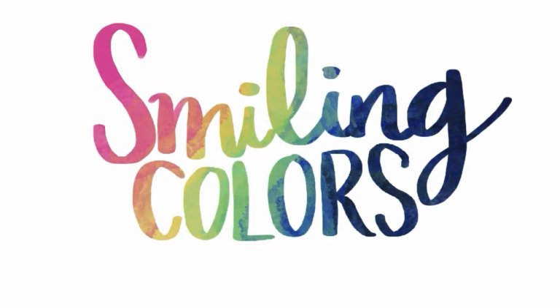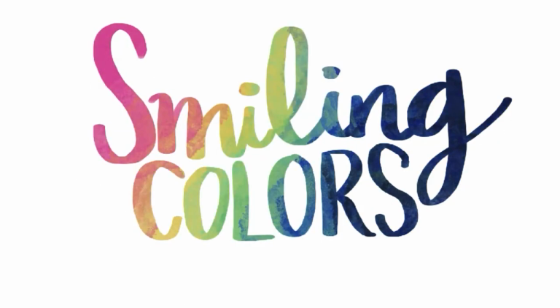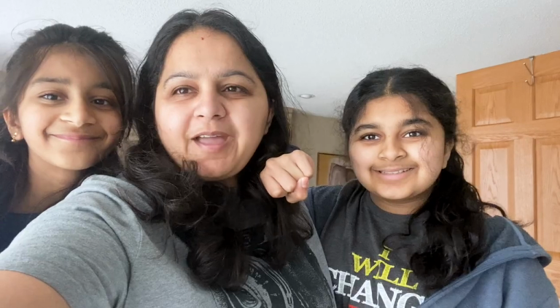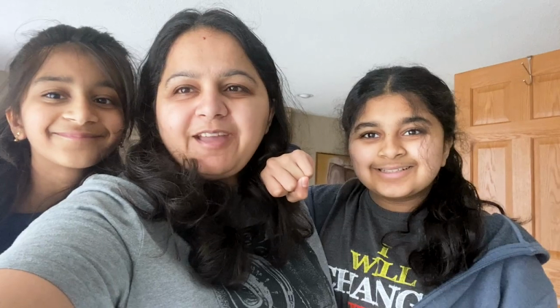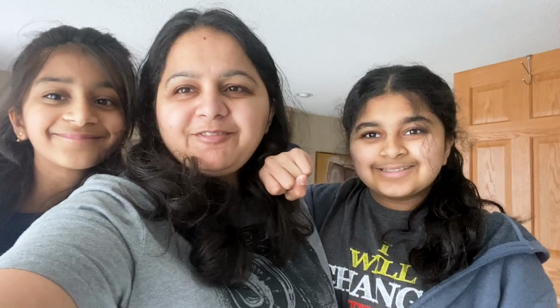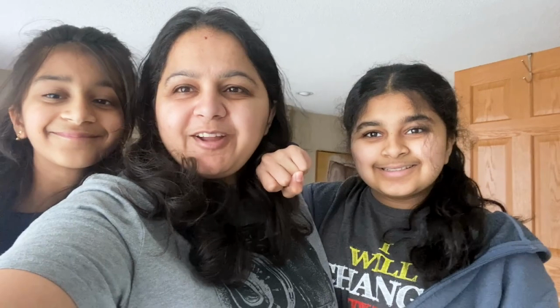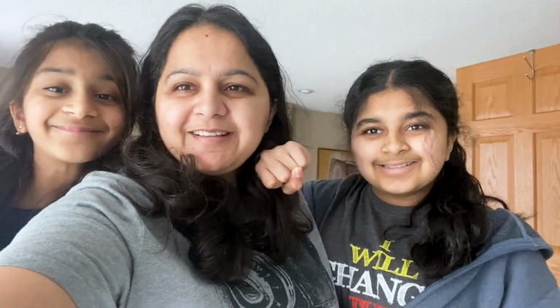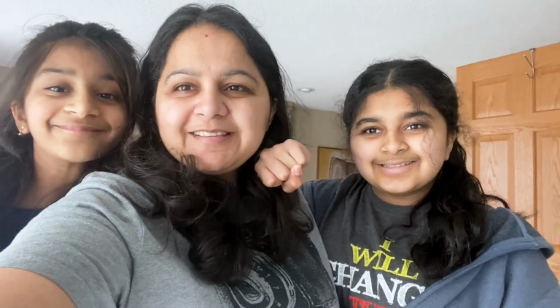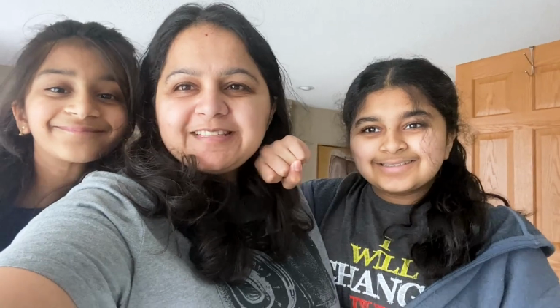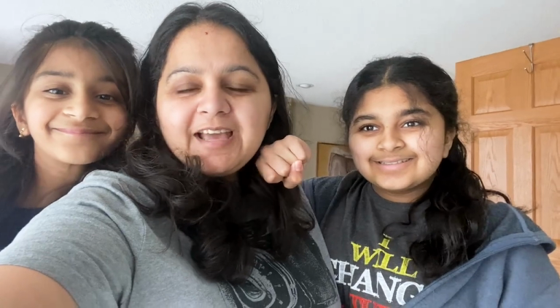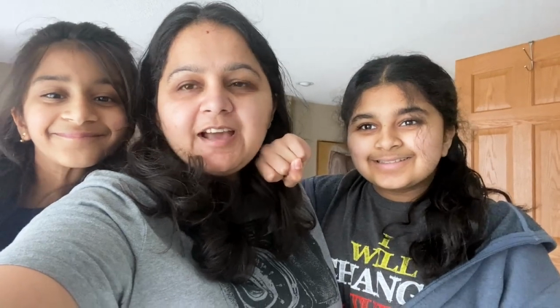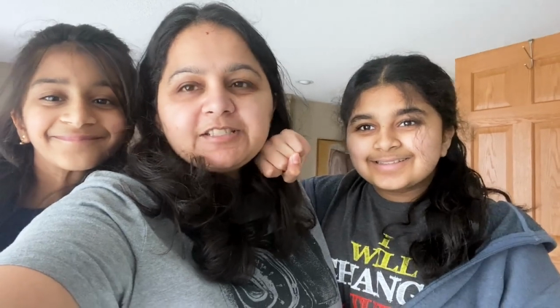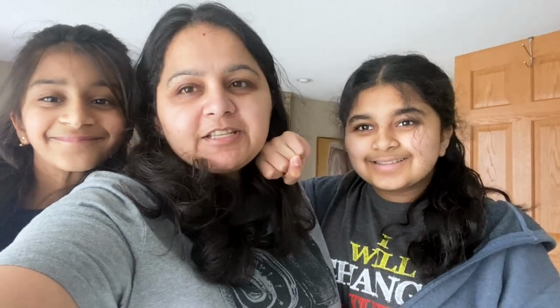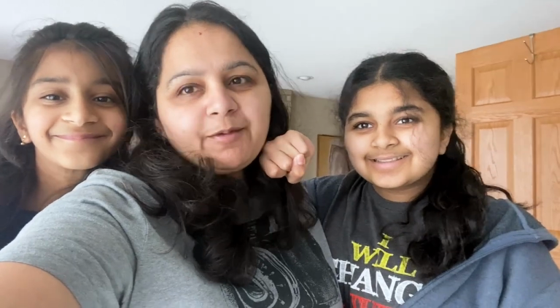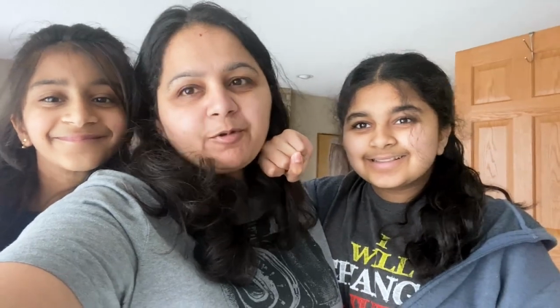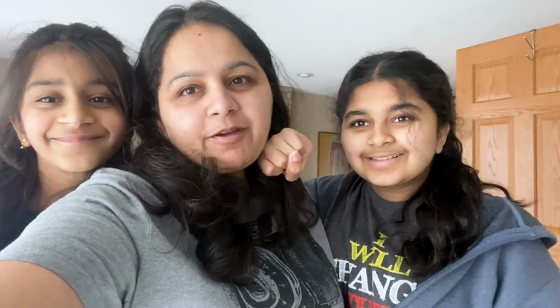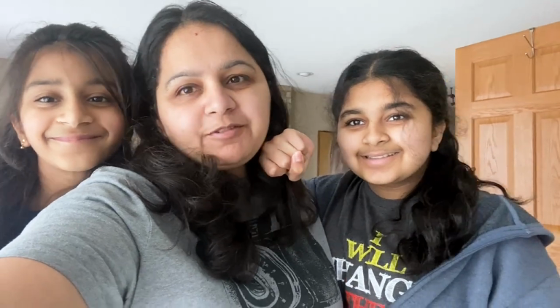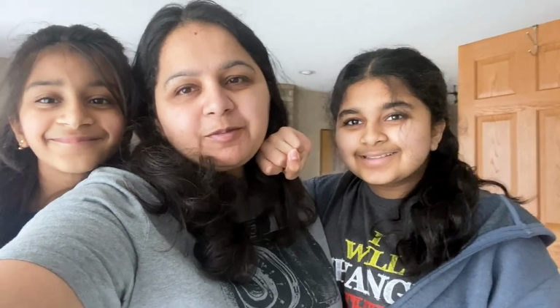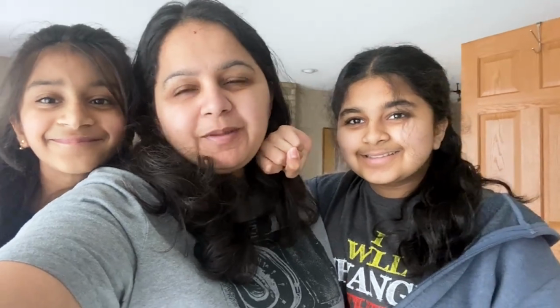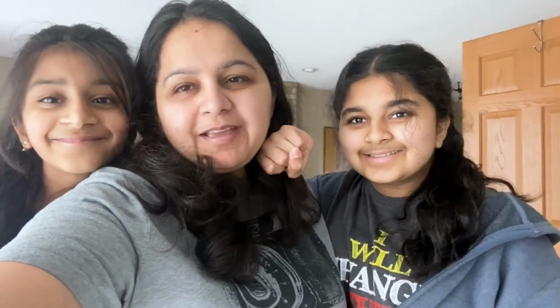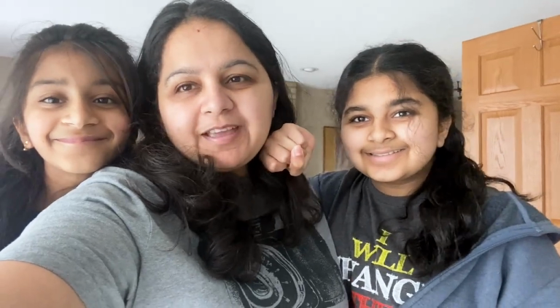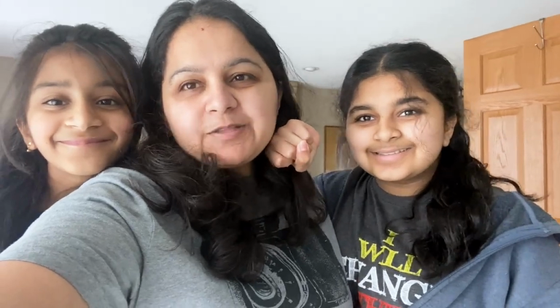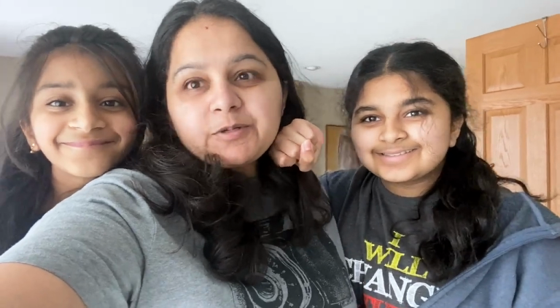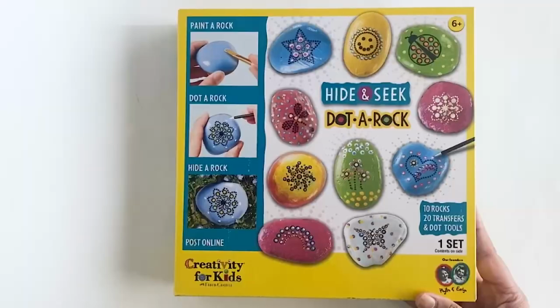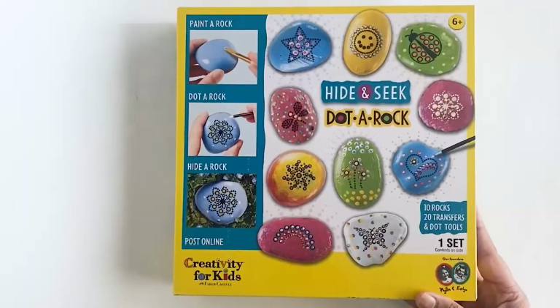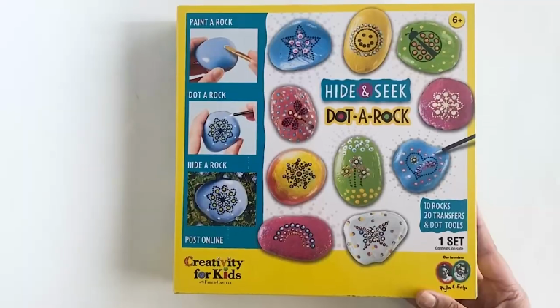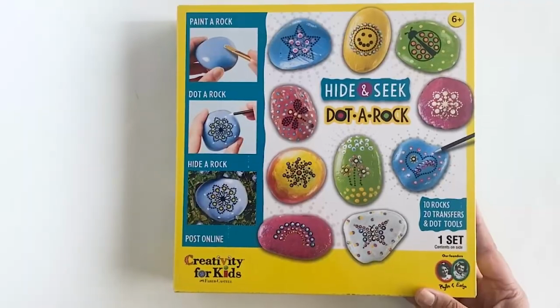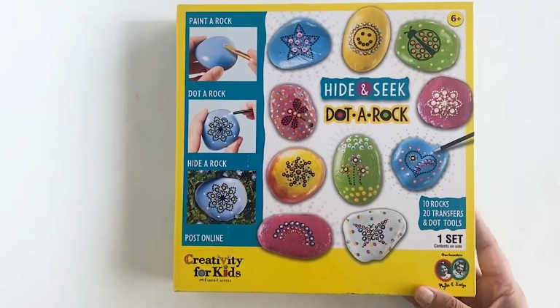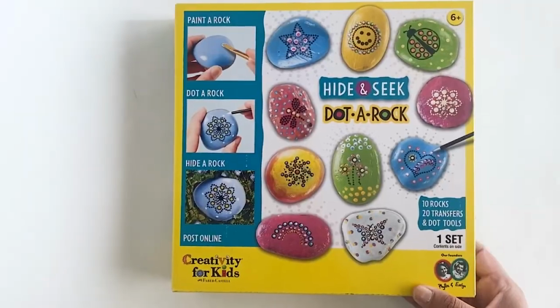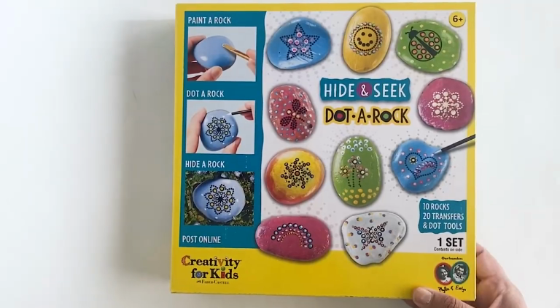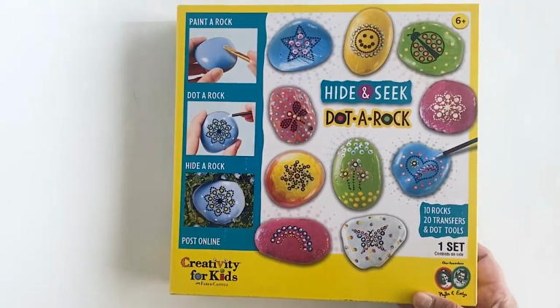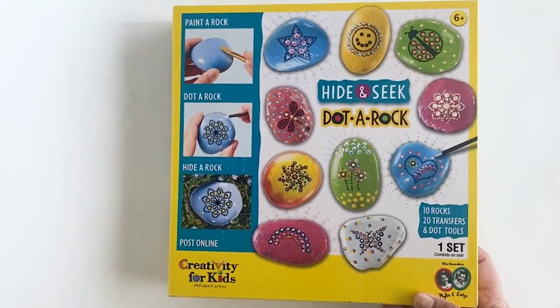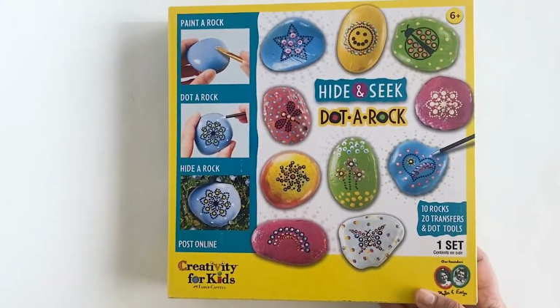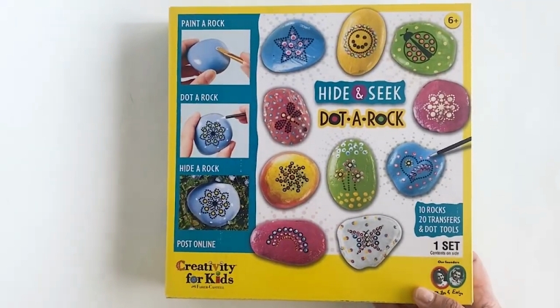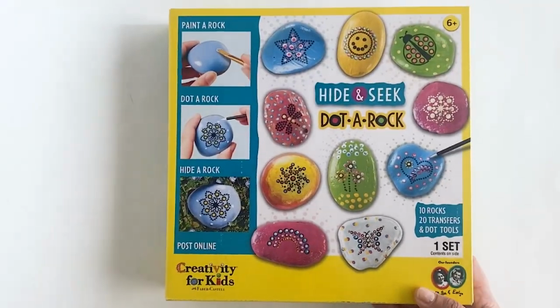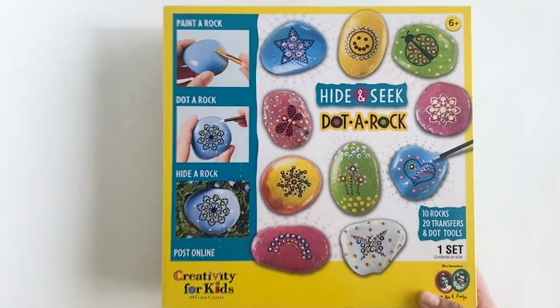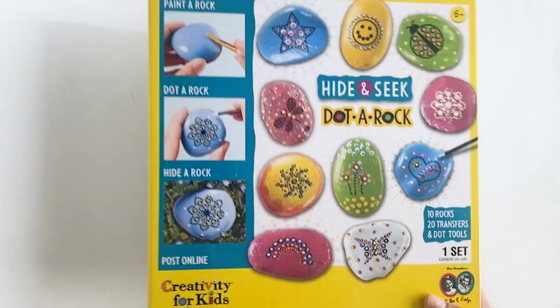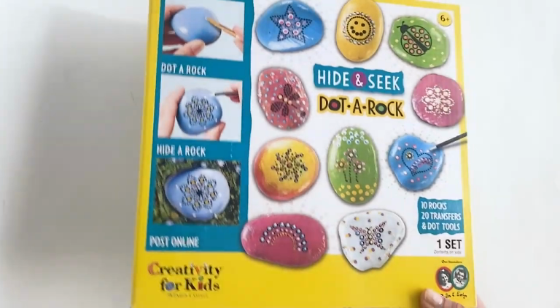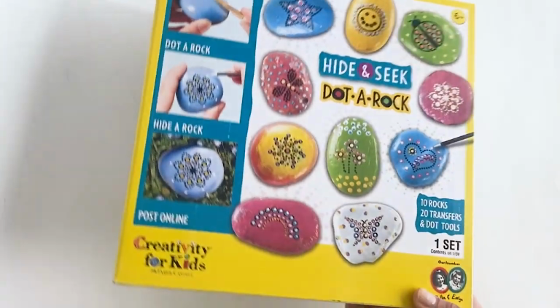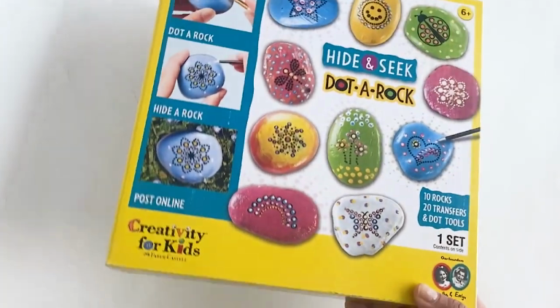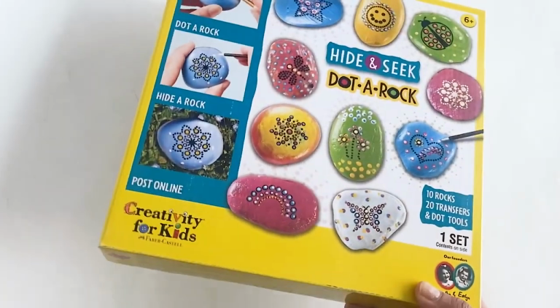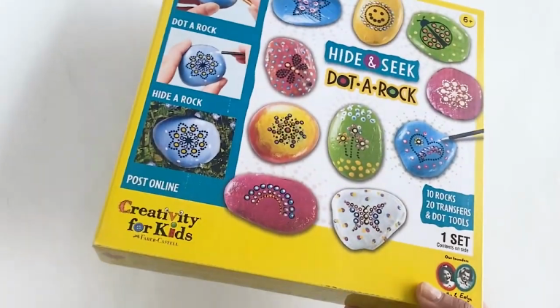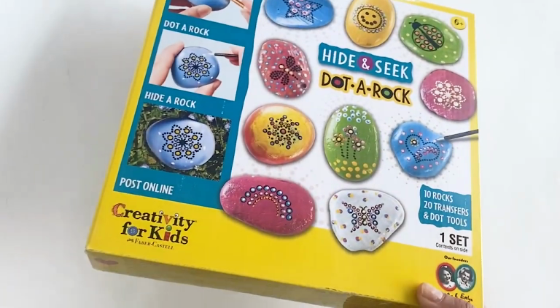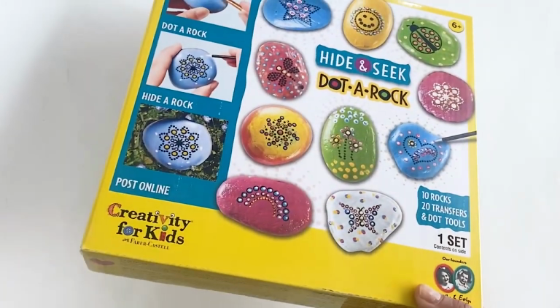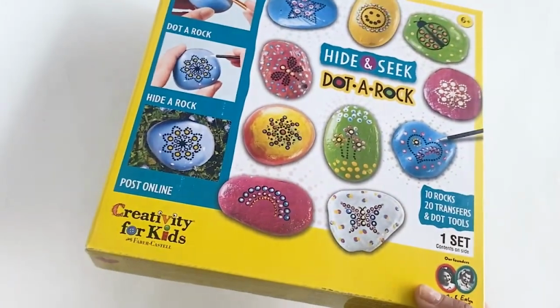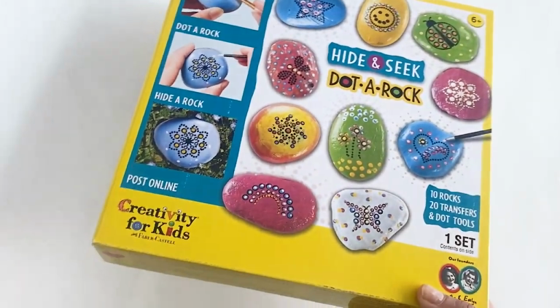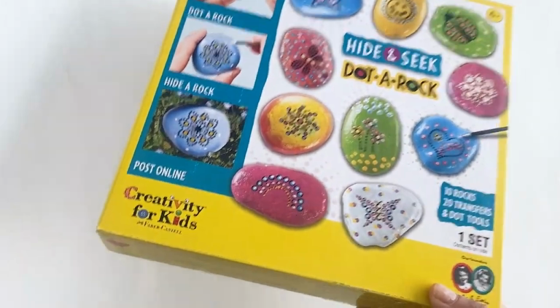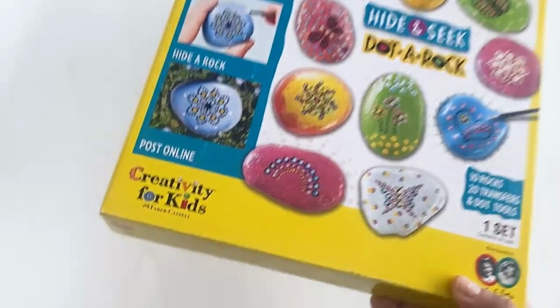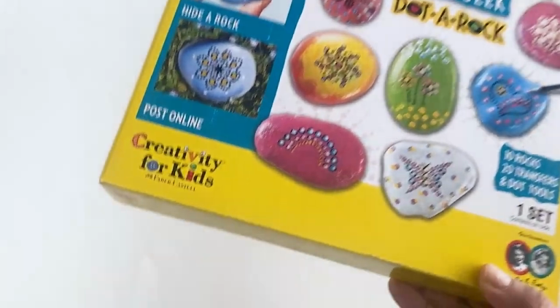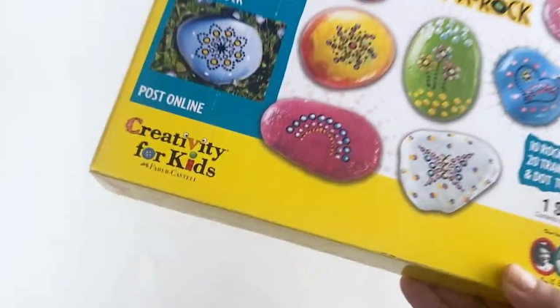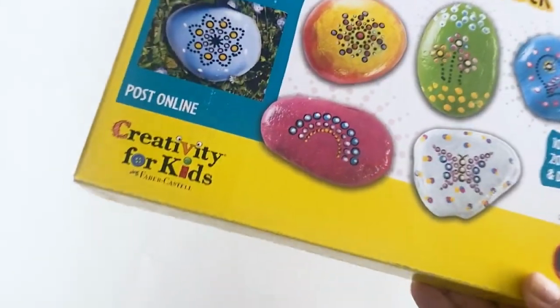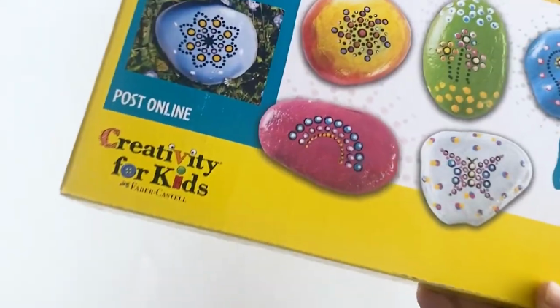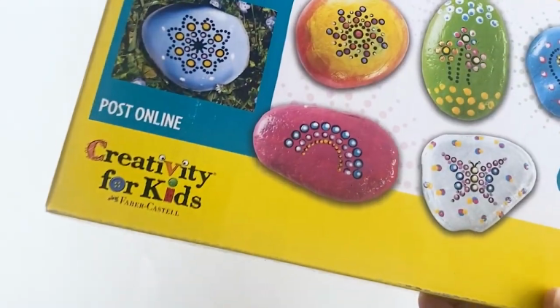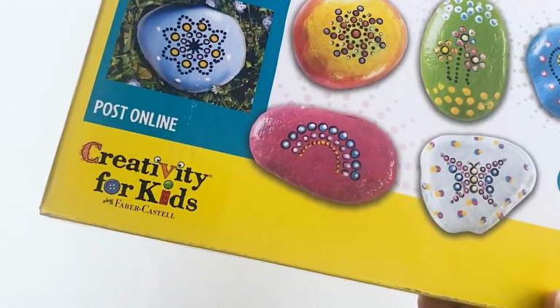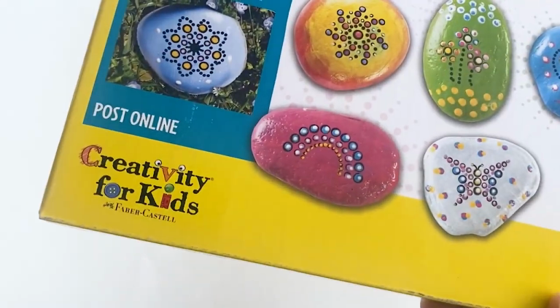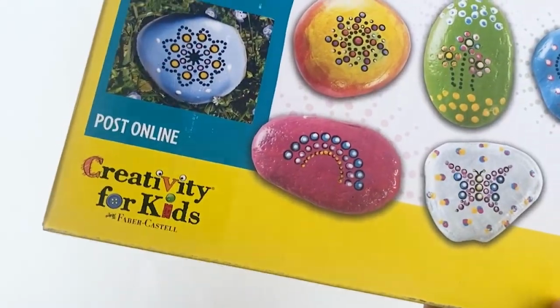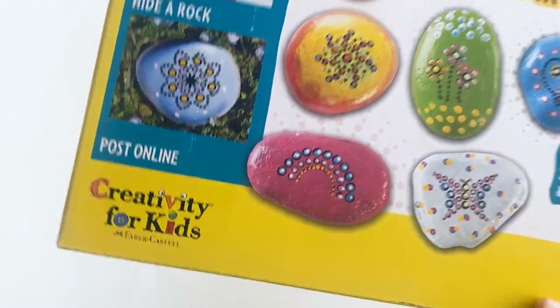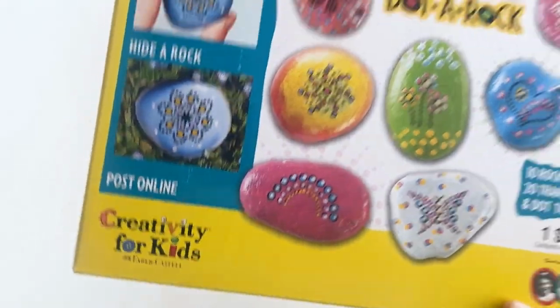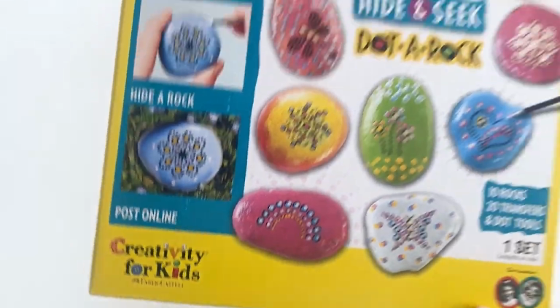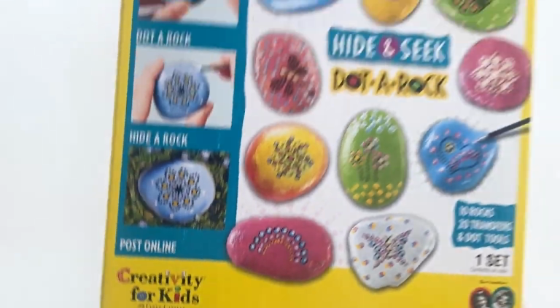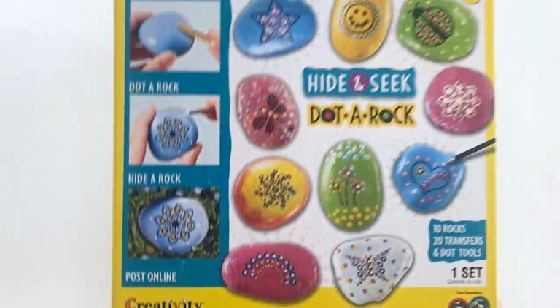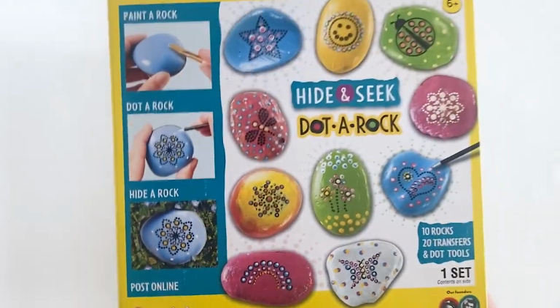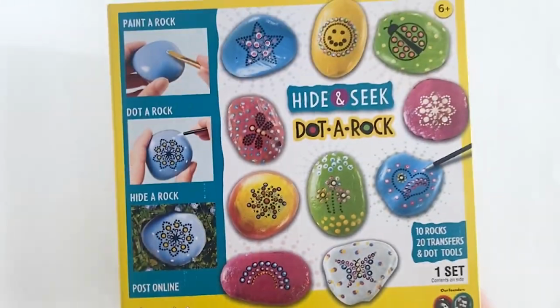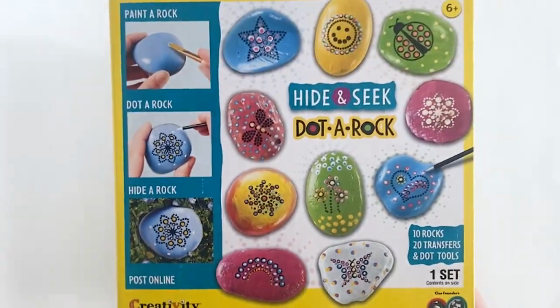Hi friends! Today I'm crafting with my kids. We're doing some rock painting. So I picked up this kit — it's by a company called Creativity for Kids.